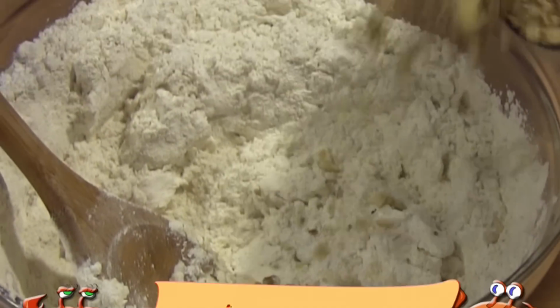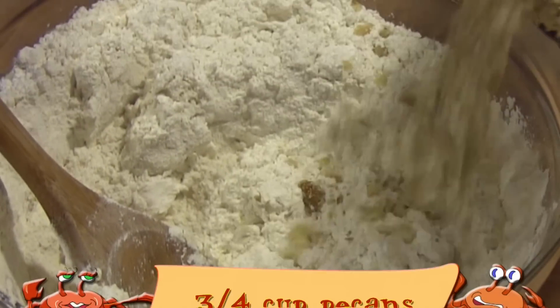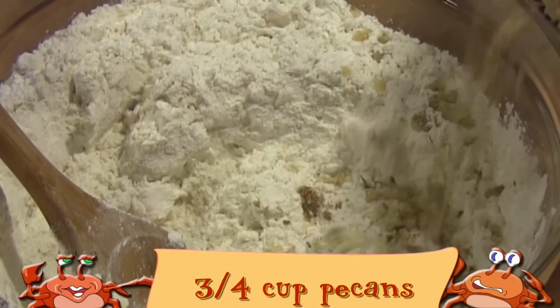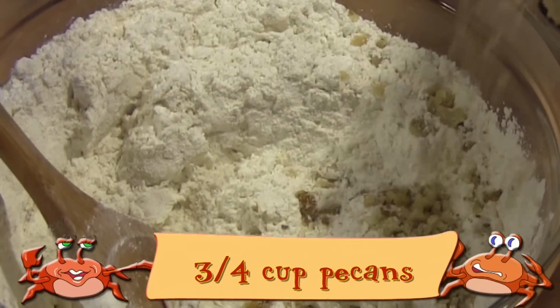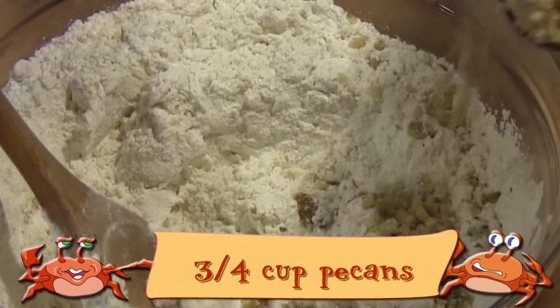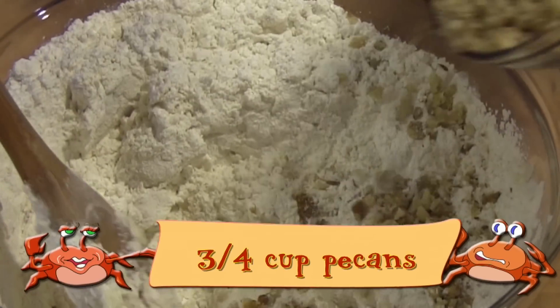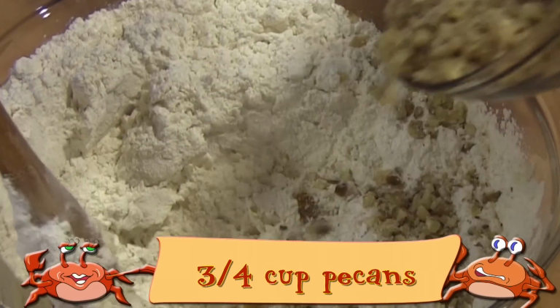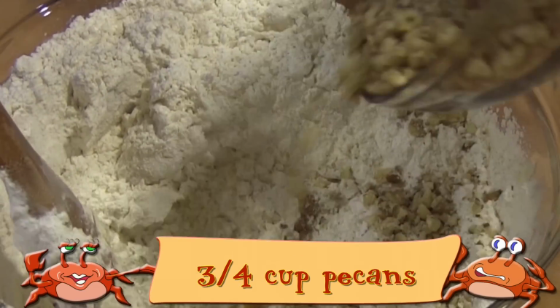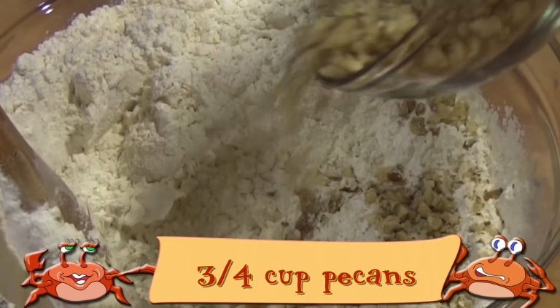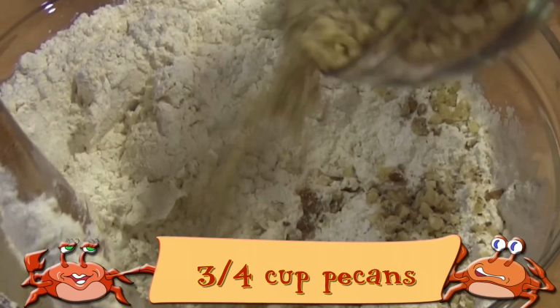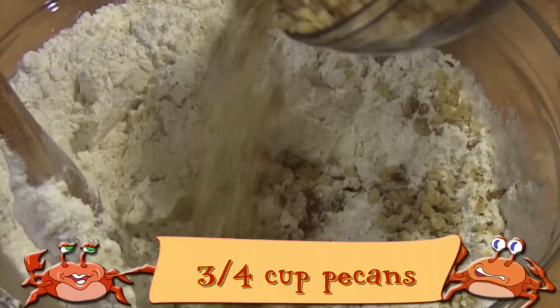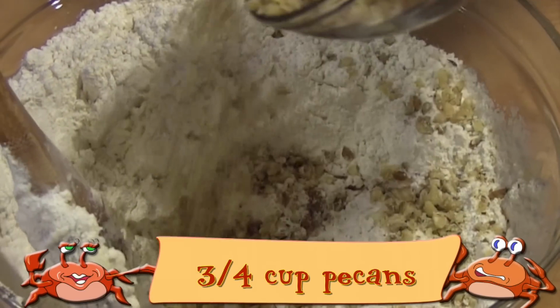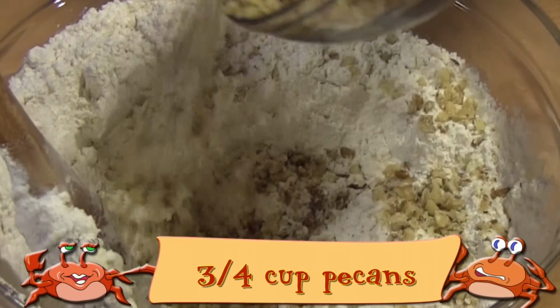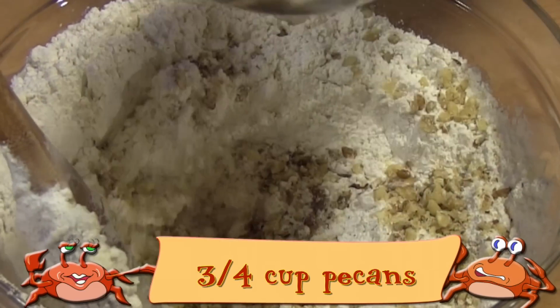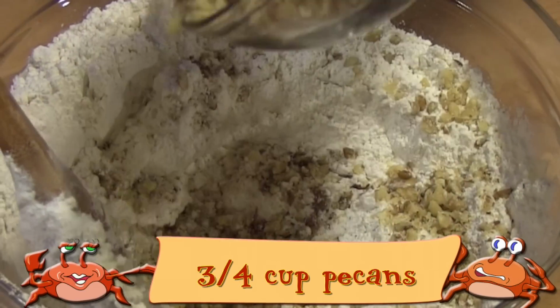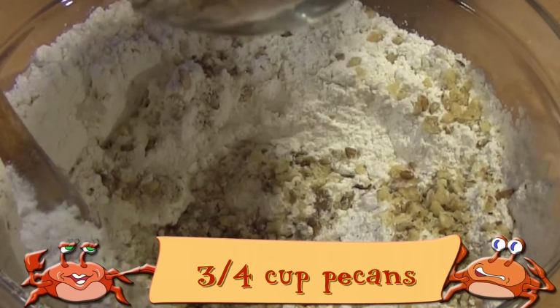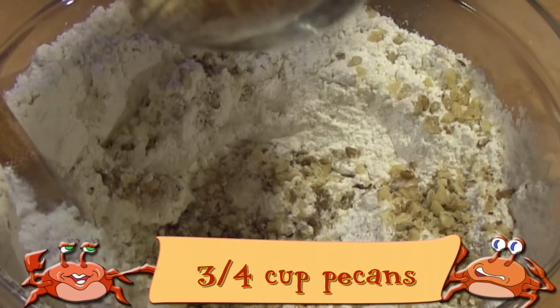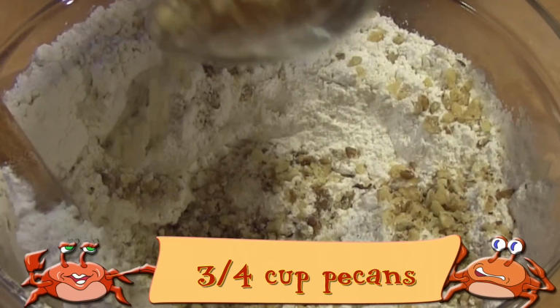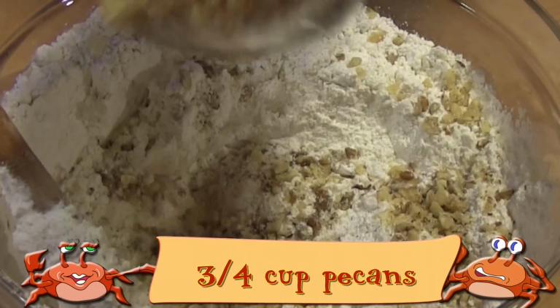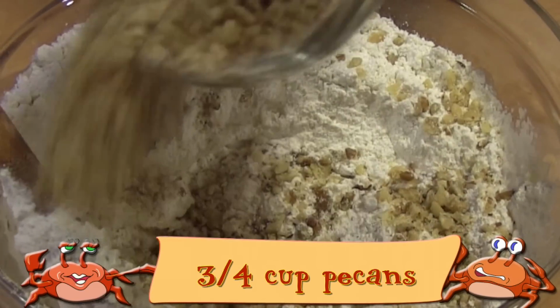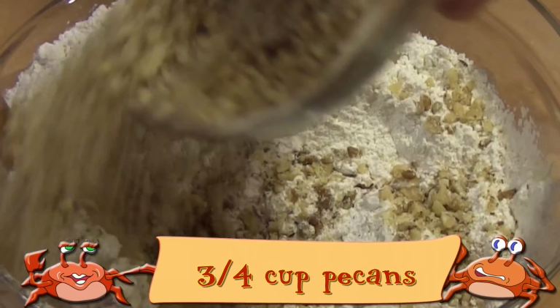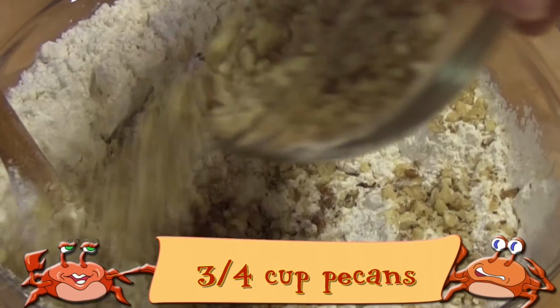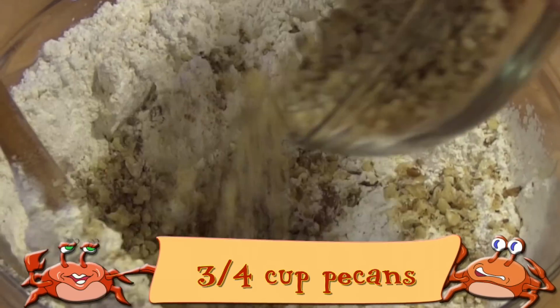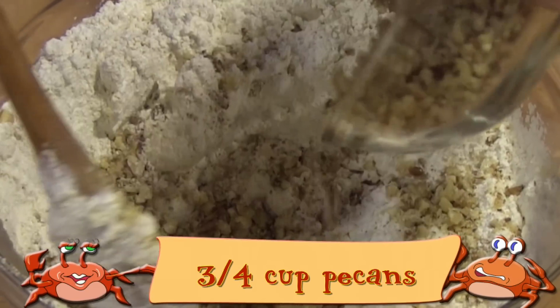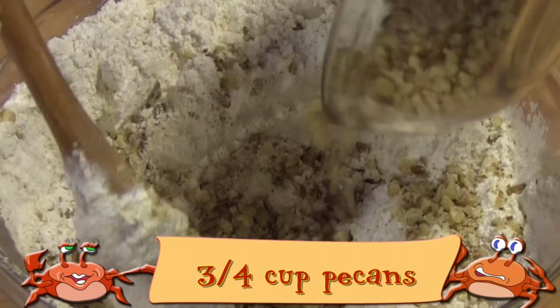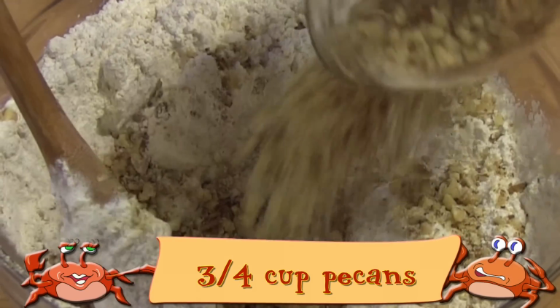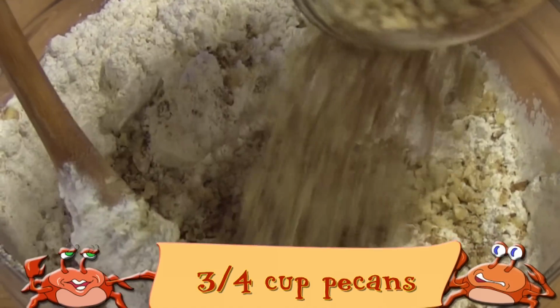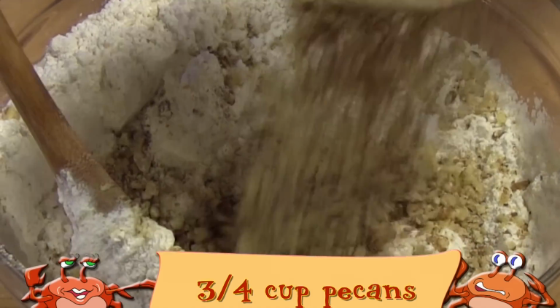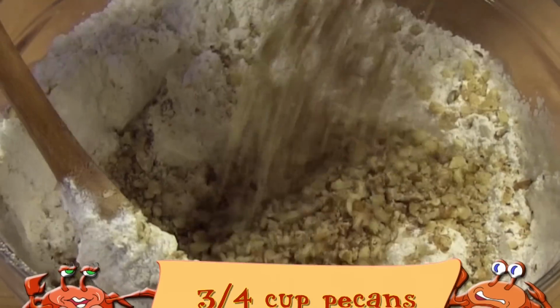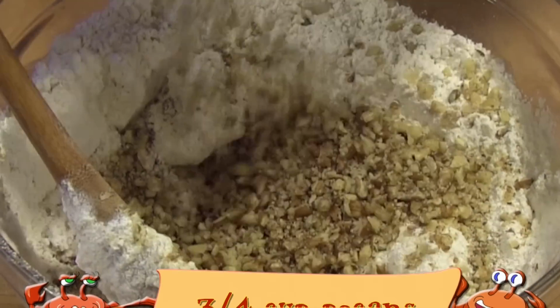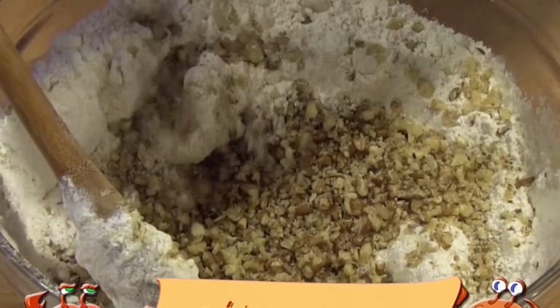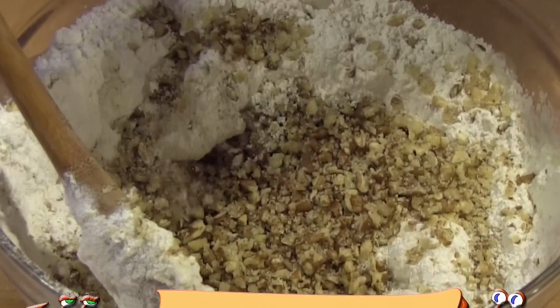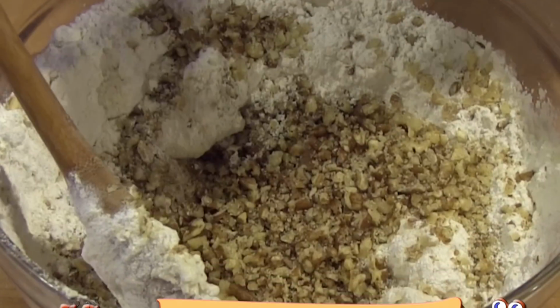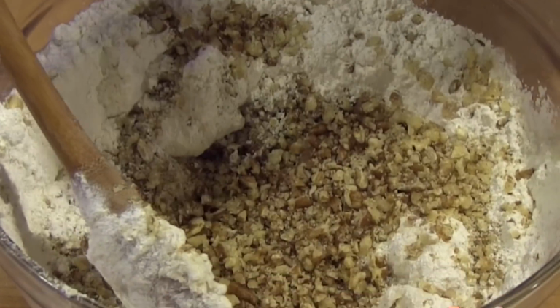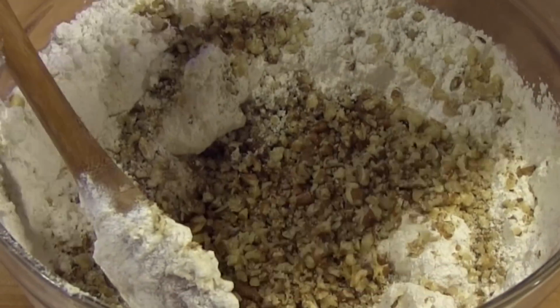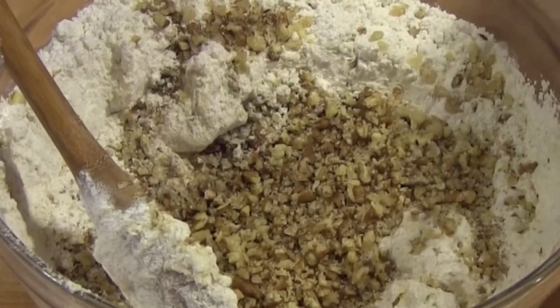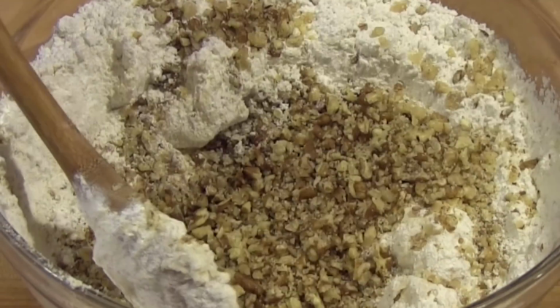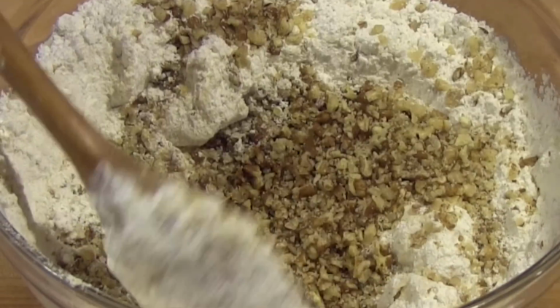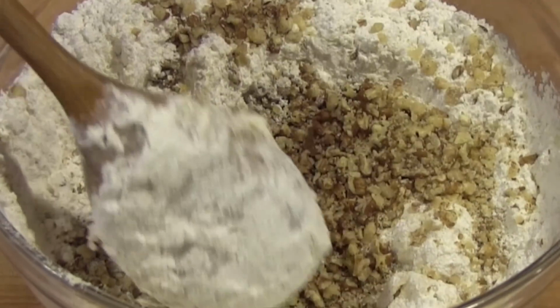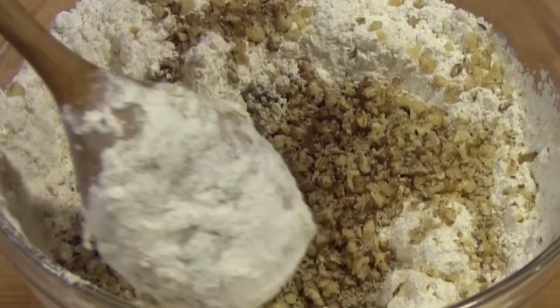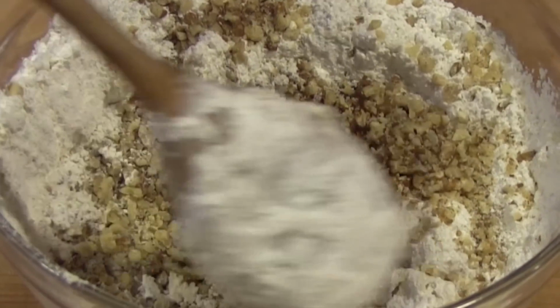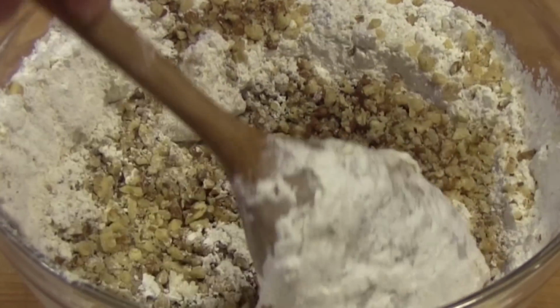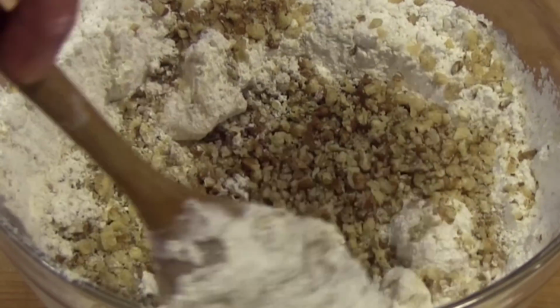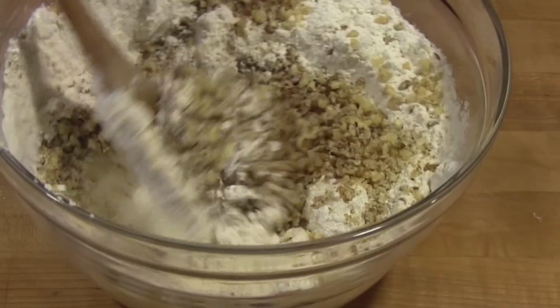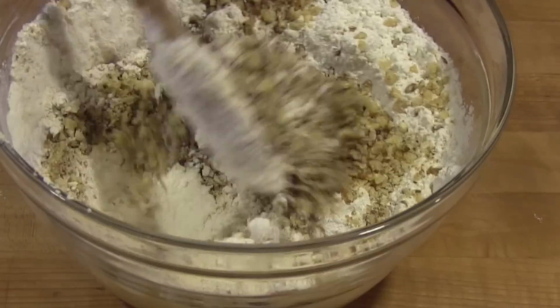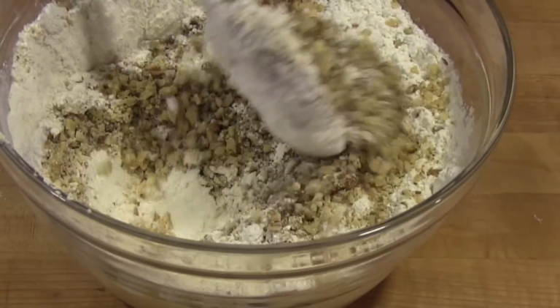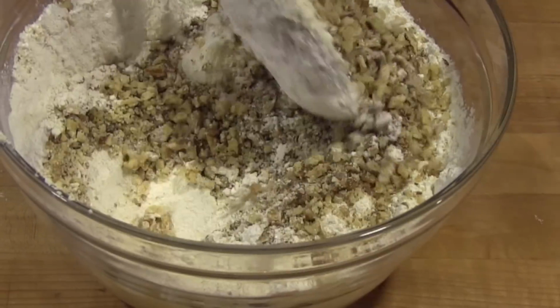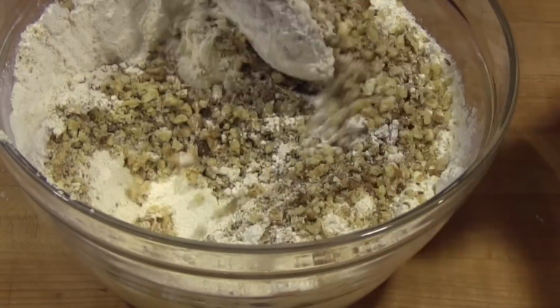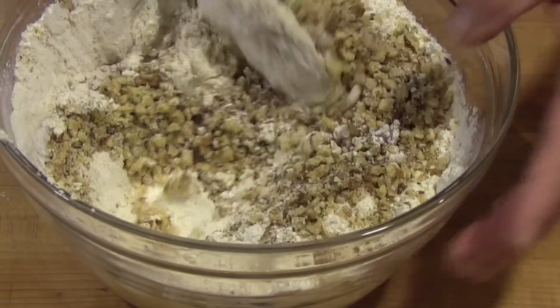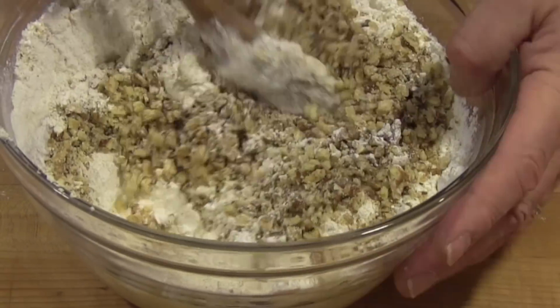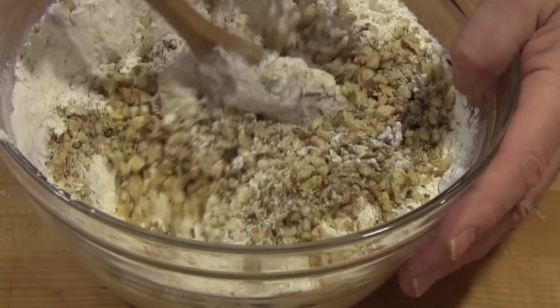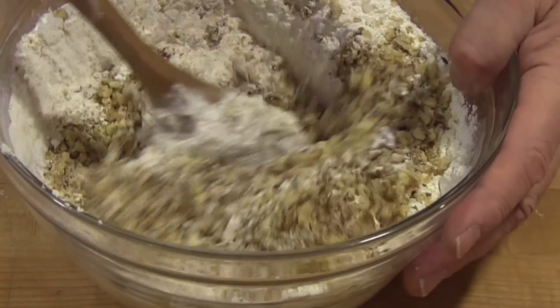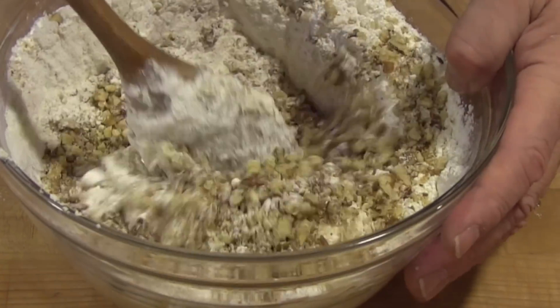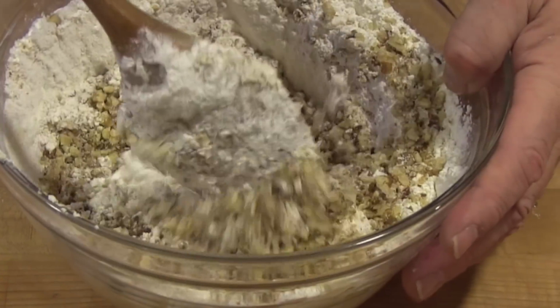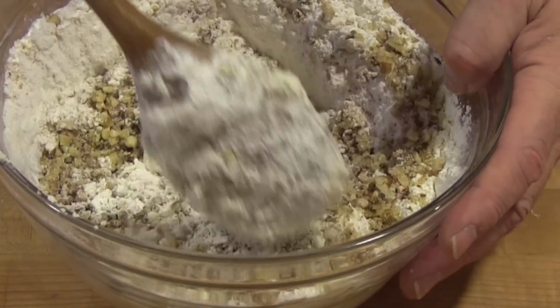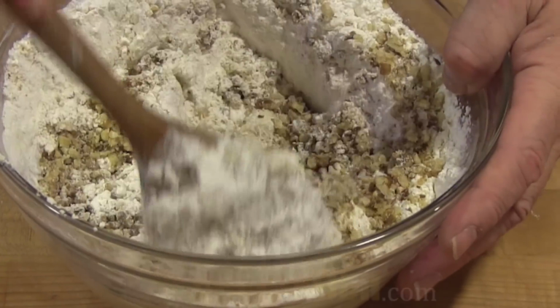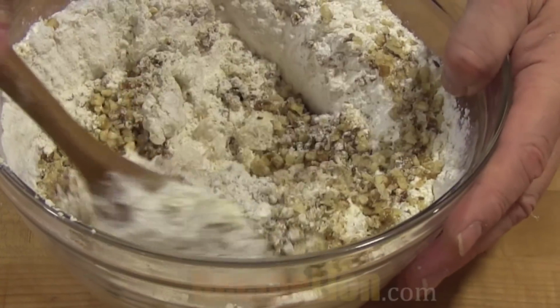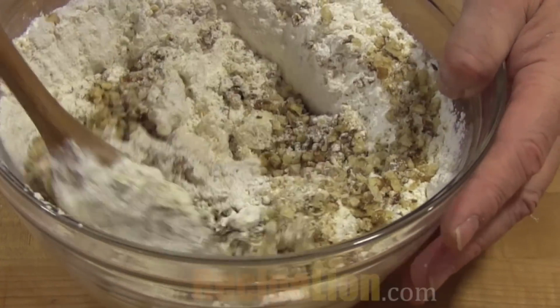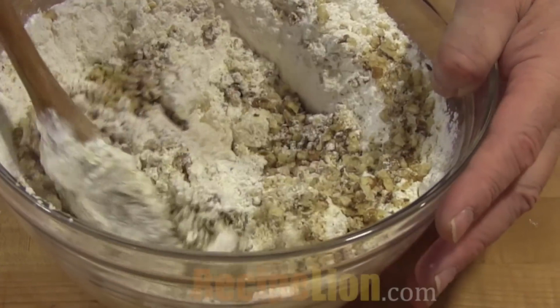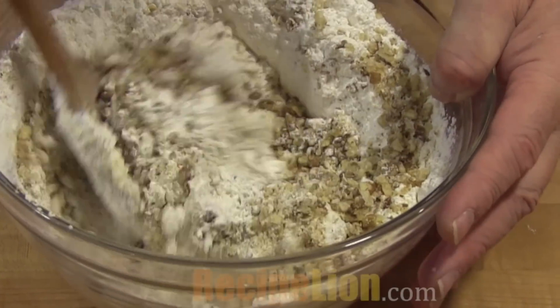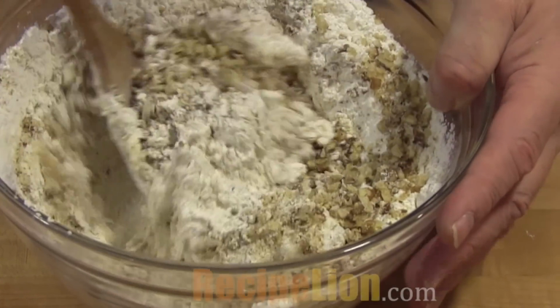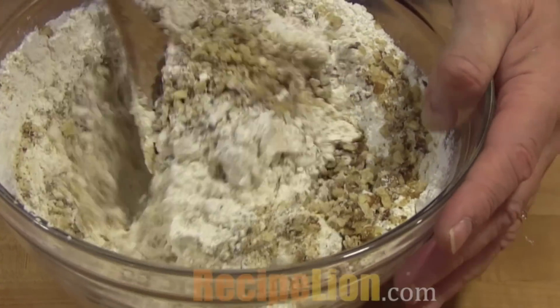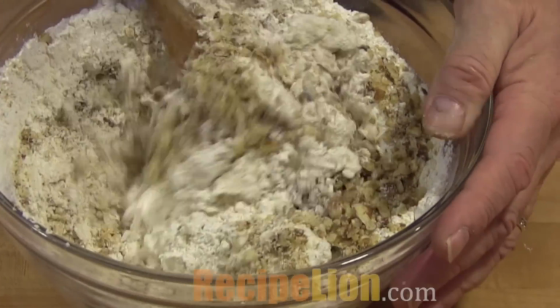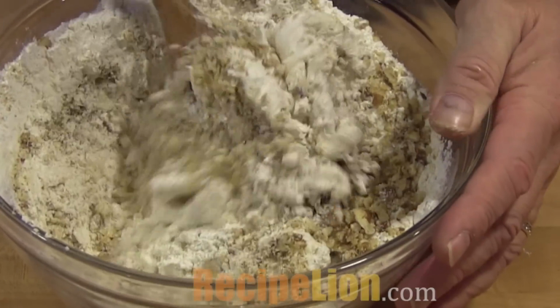Now add the chopped nuts. Walnuts and pecans are both good in this cookie. Stir until everything is well mixed.